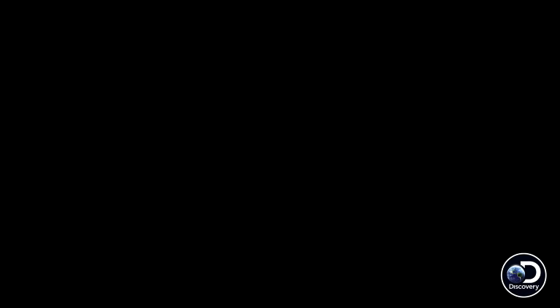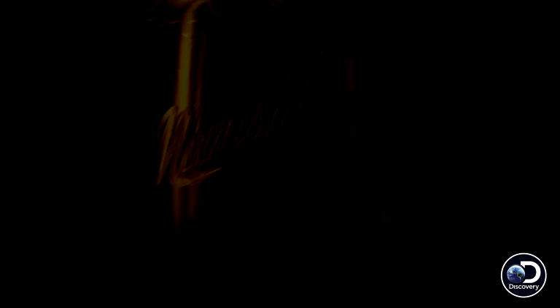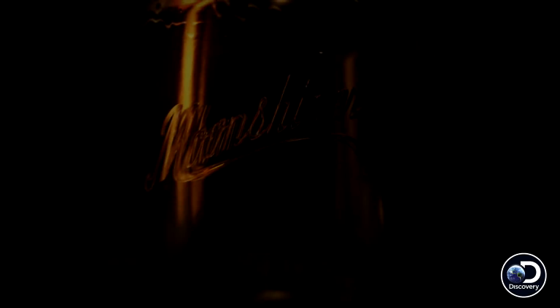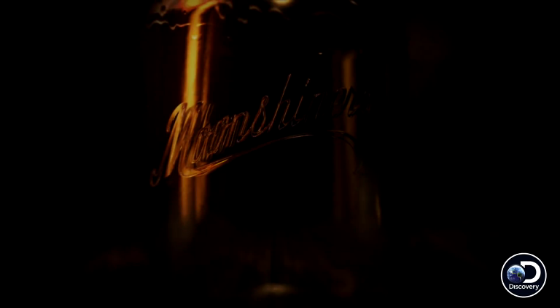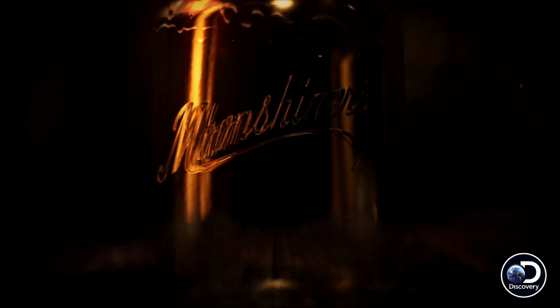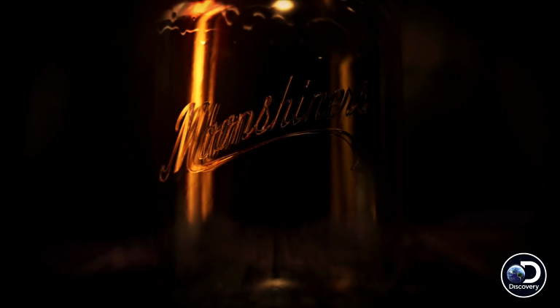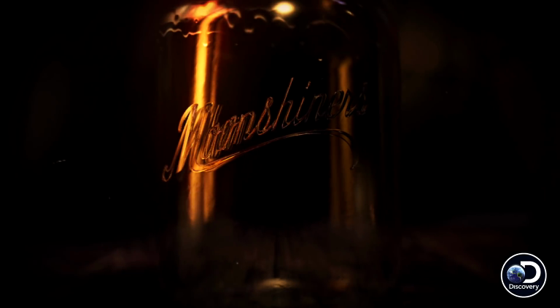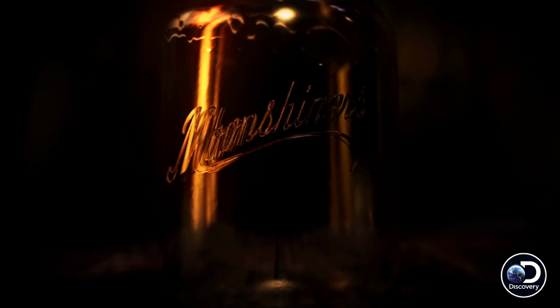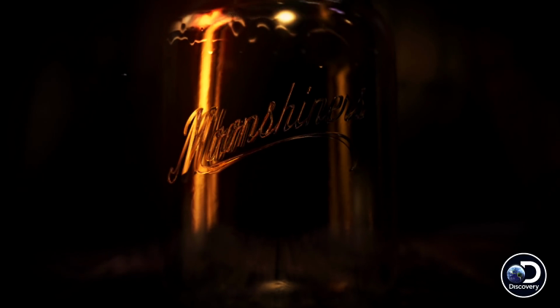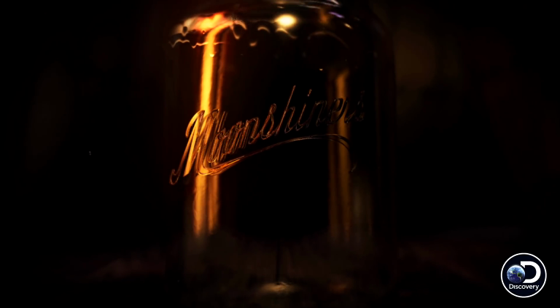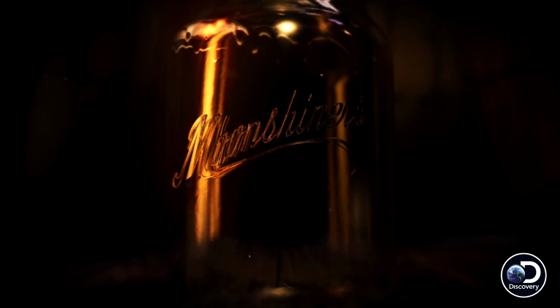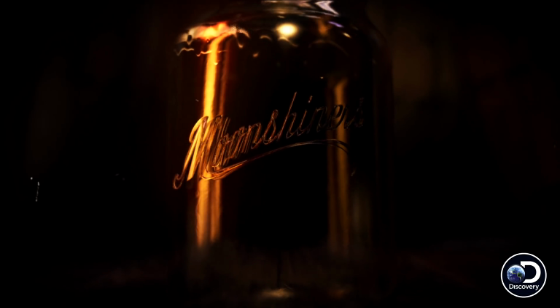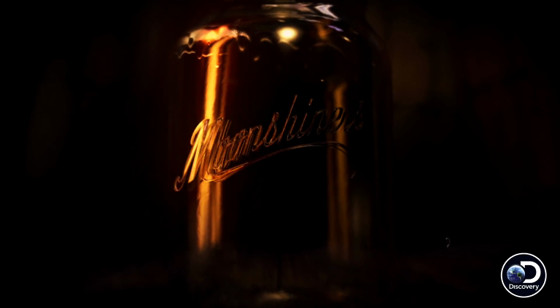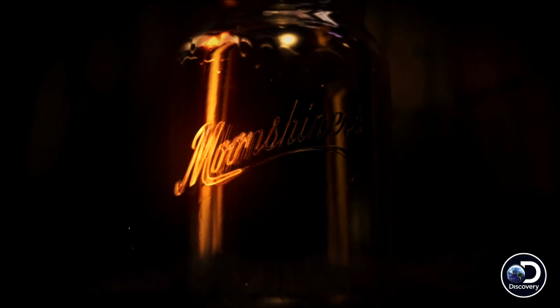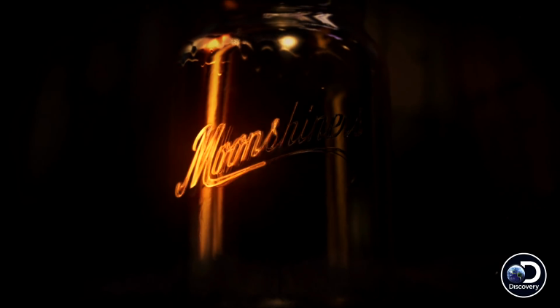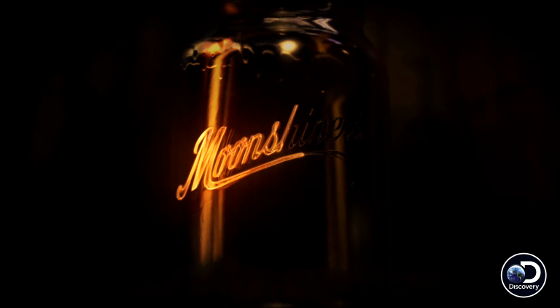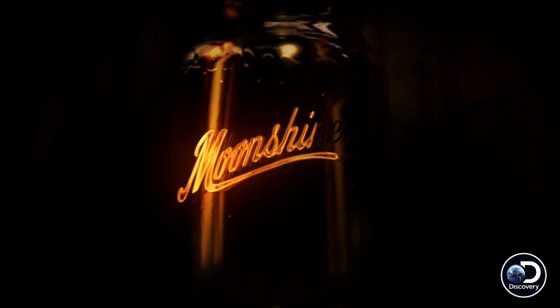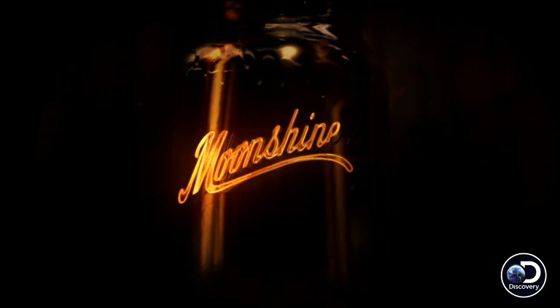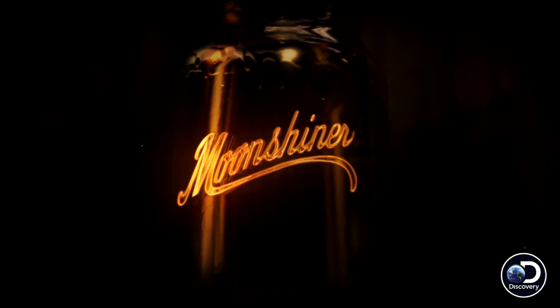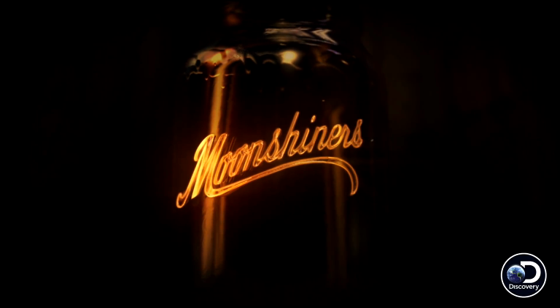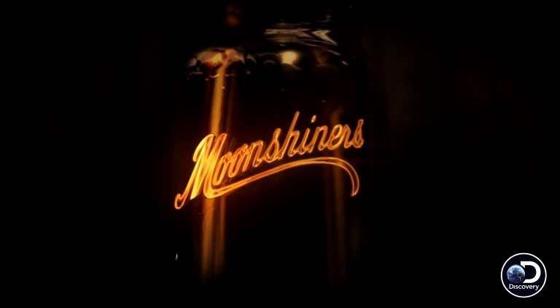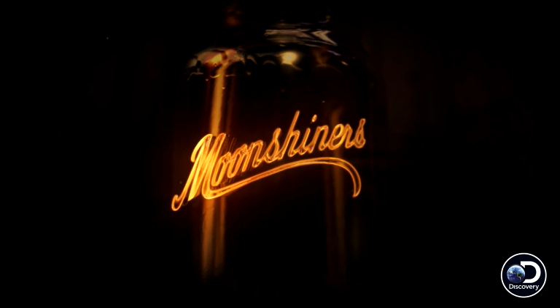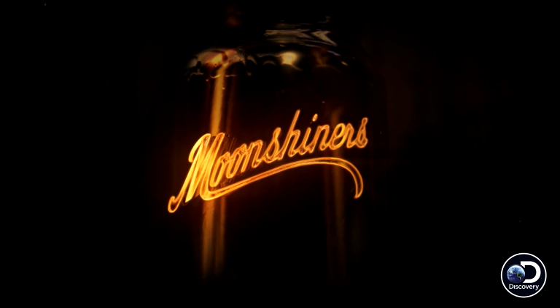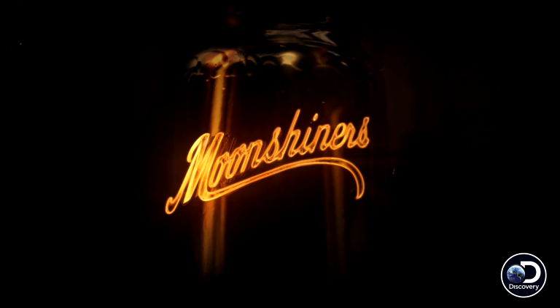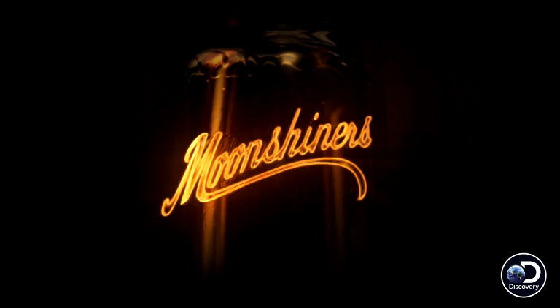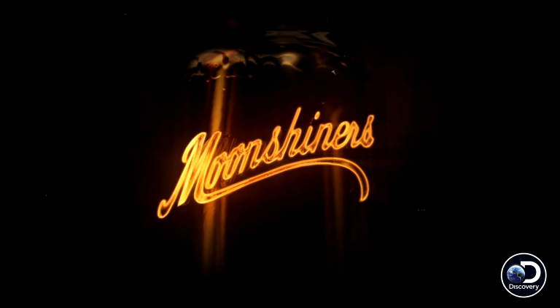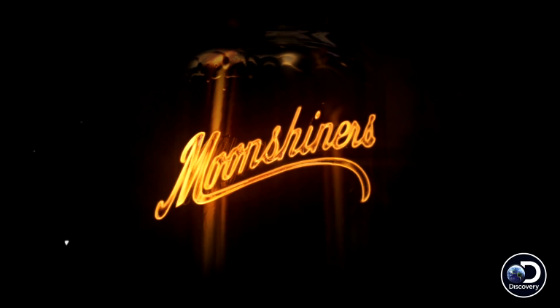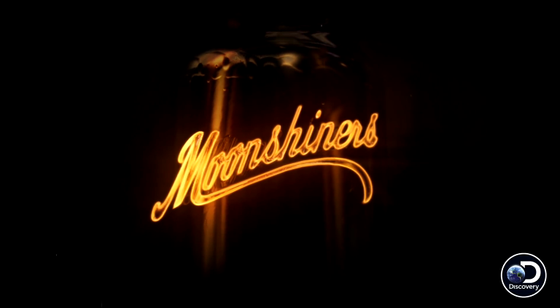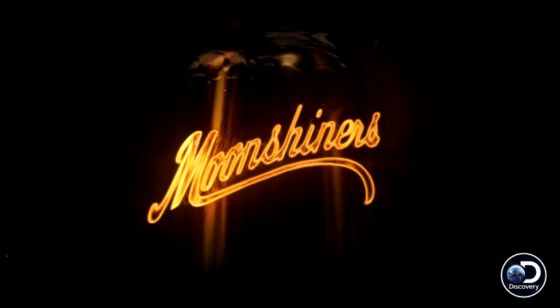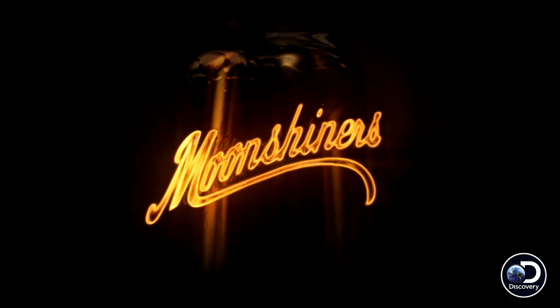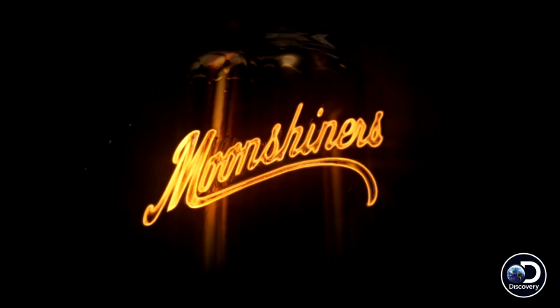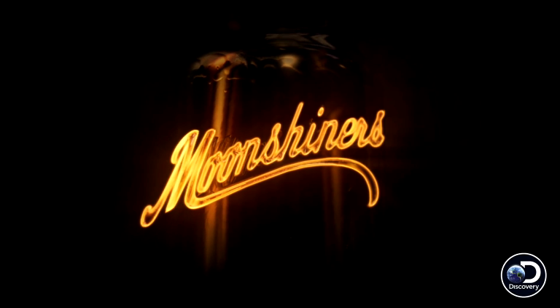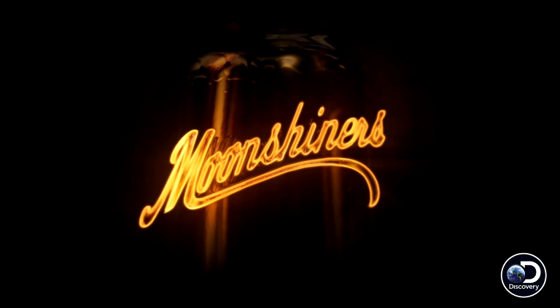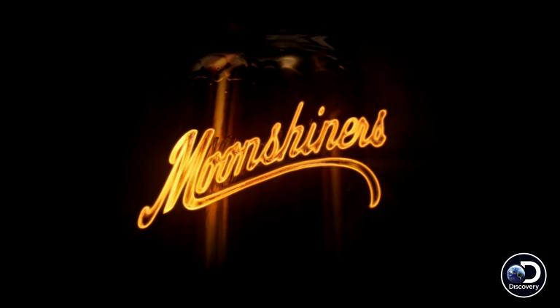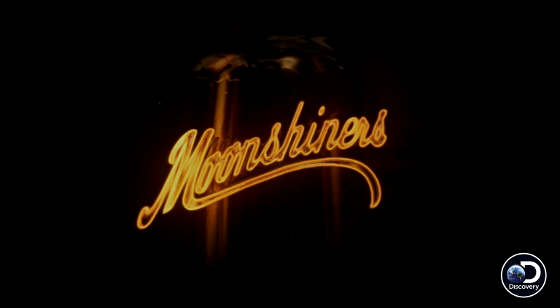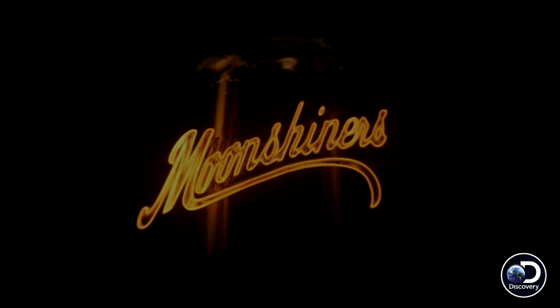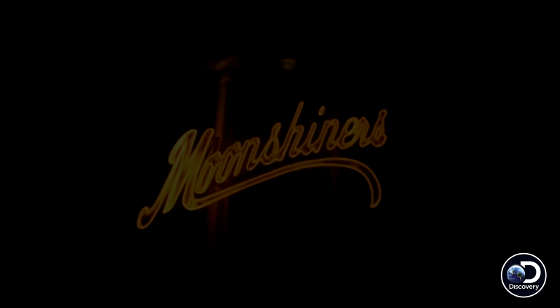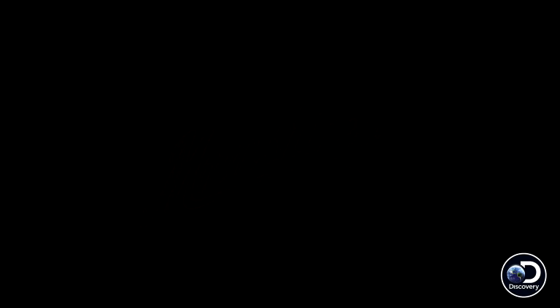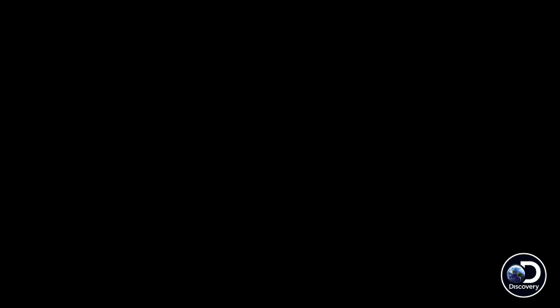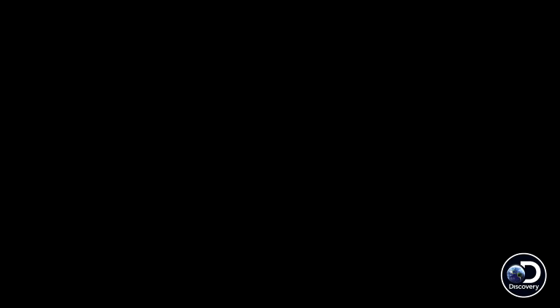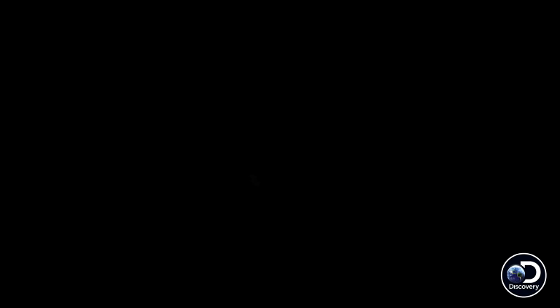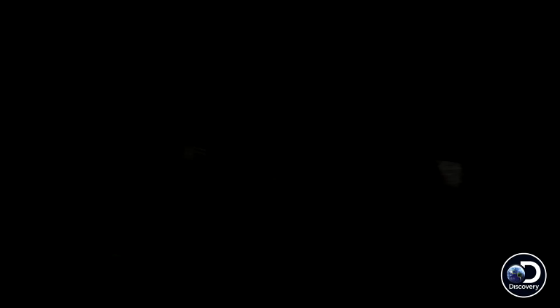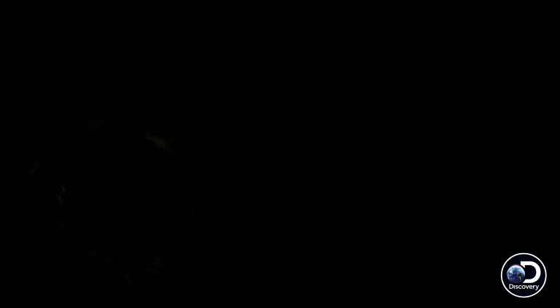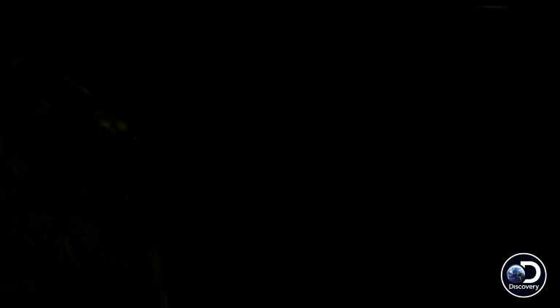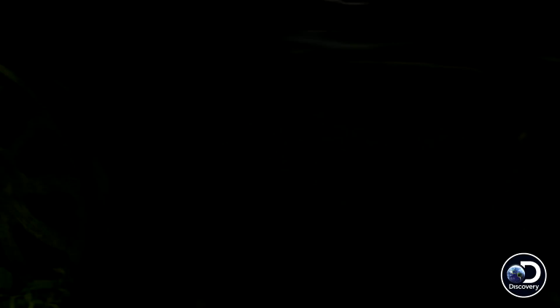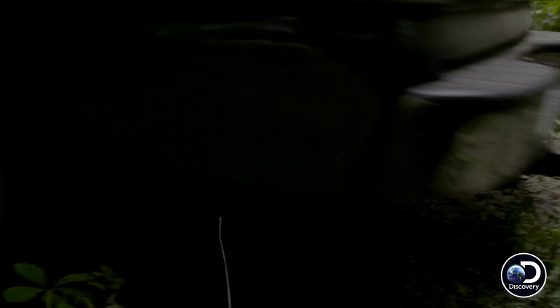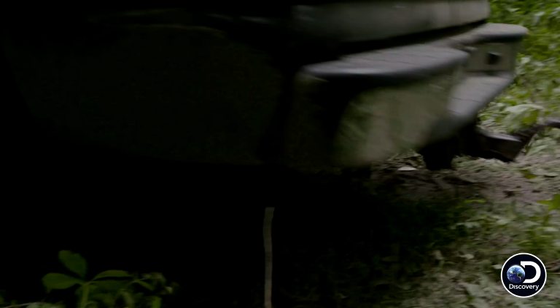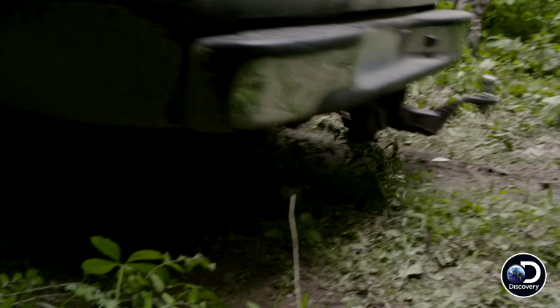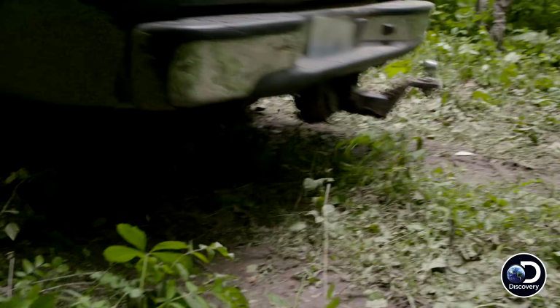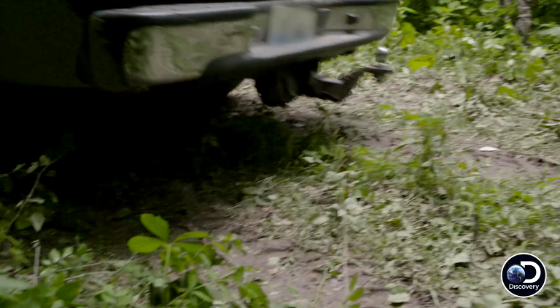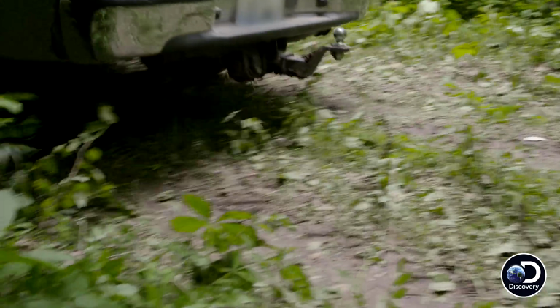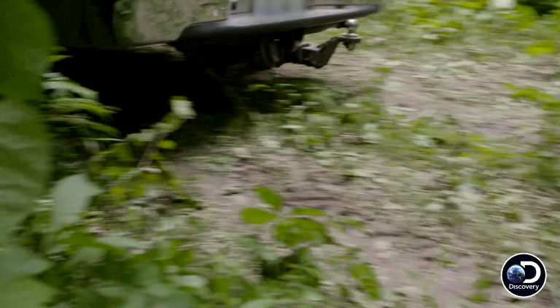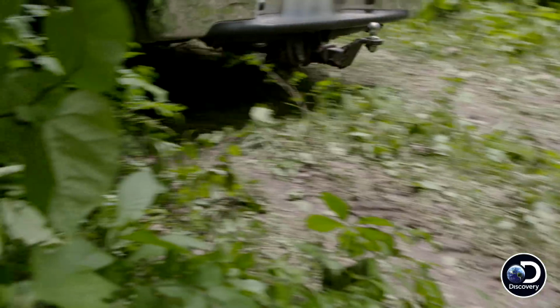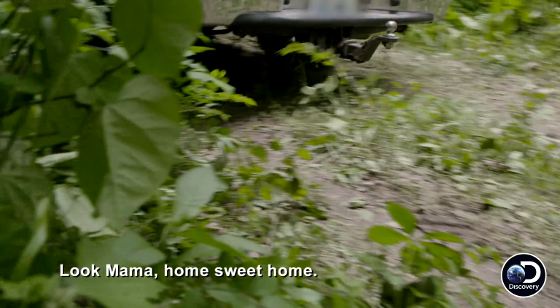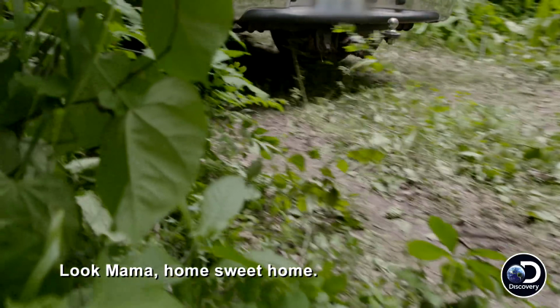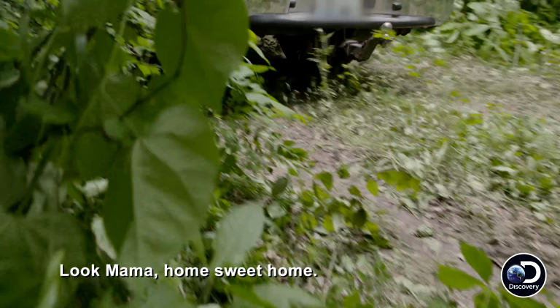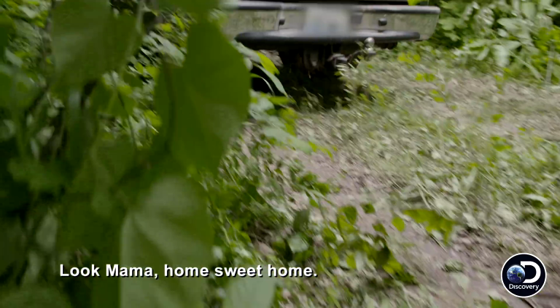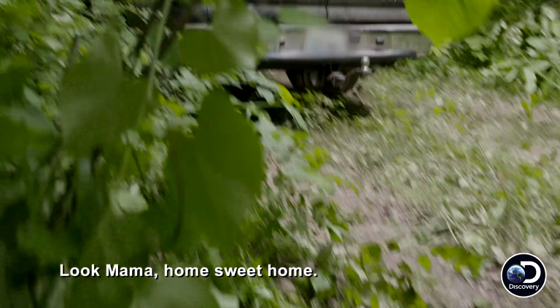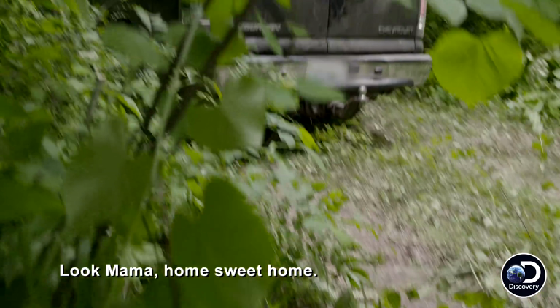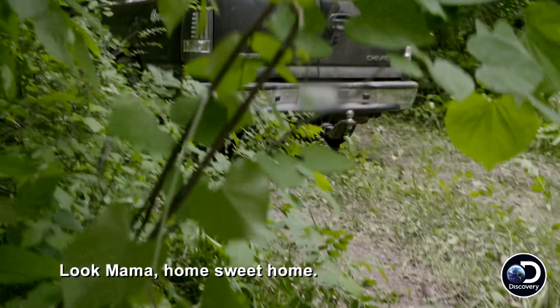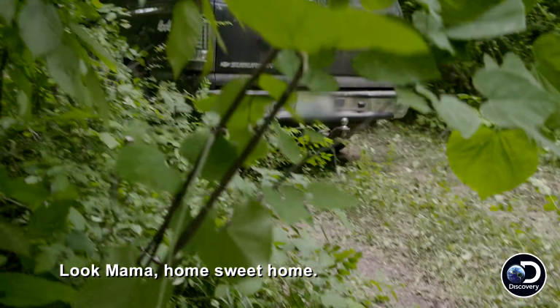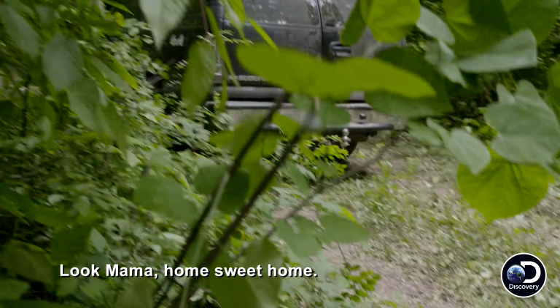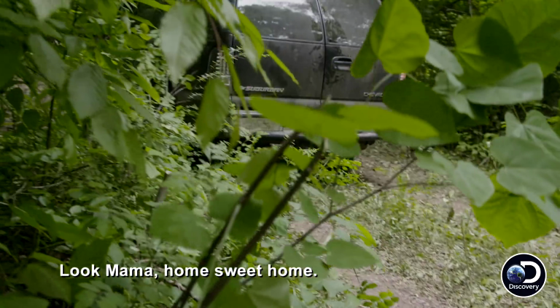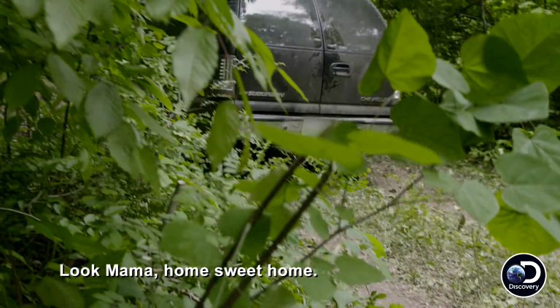This is how we make the moonshine. This is my home sweet home.